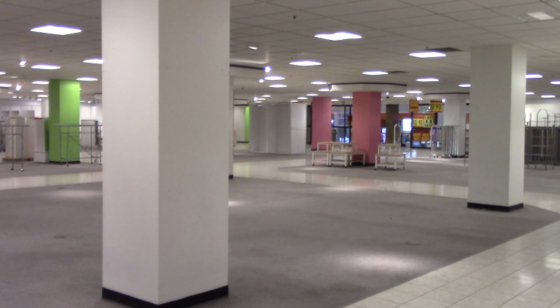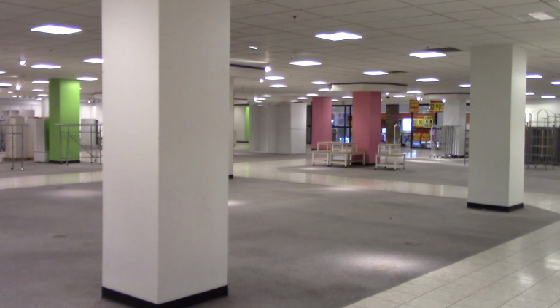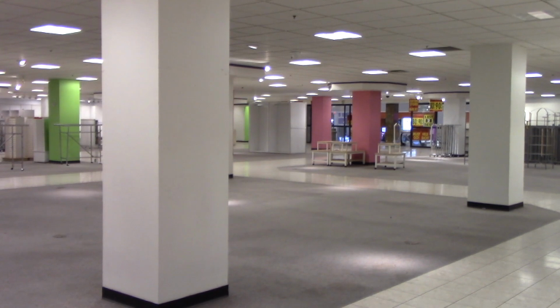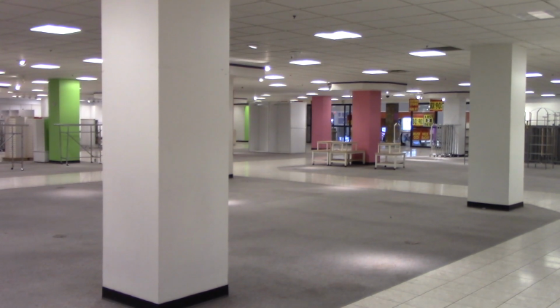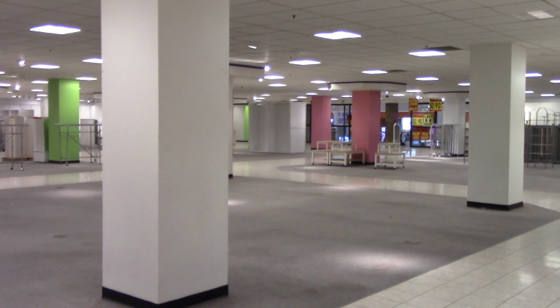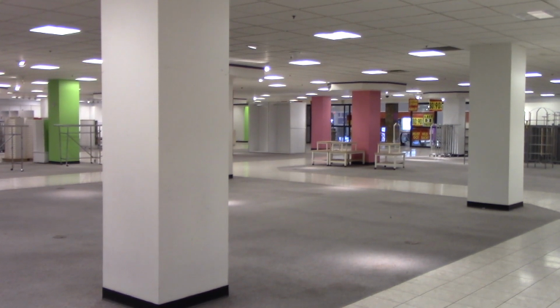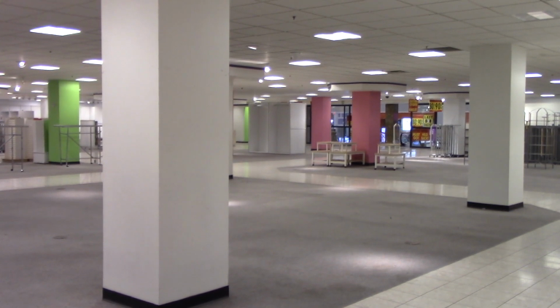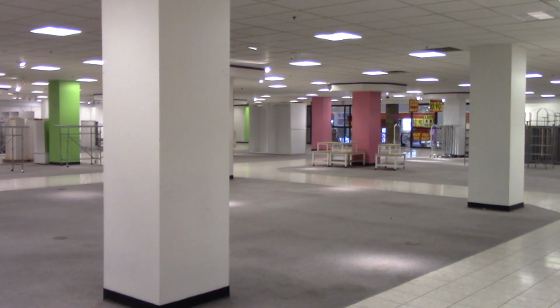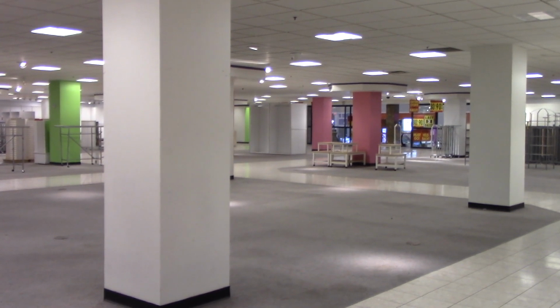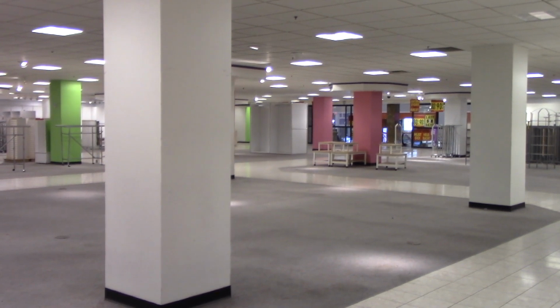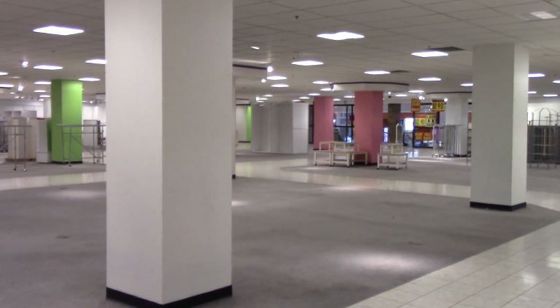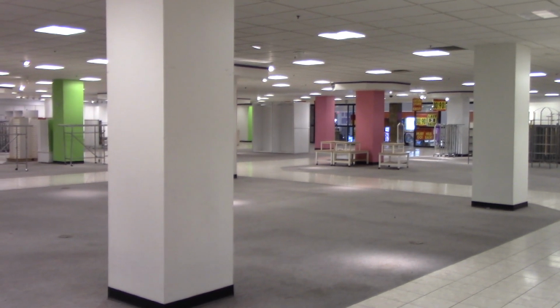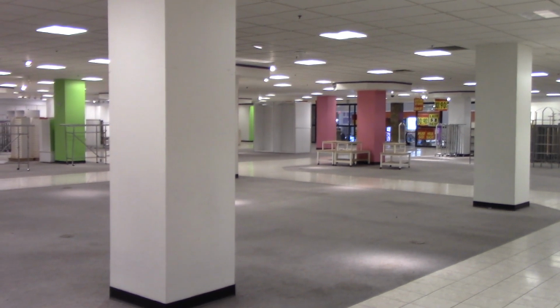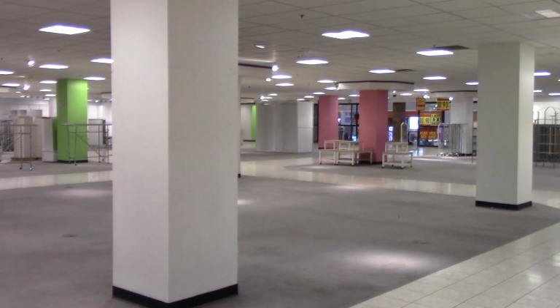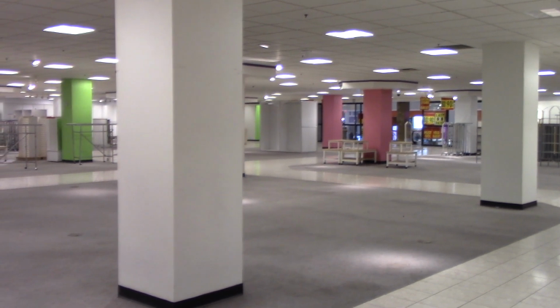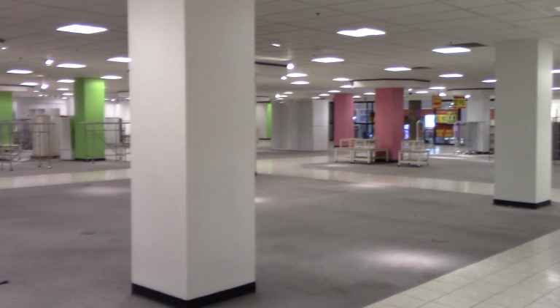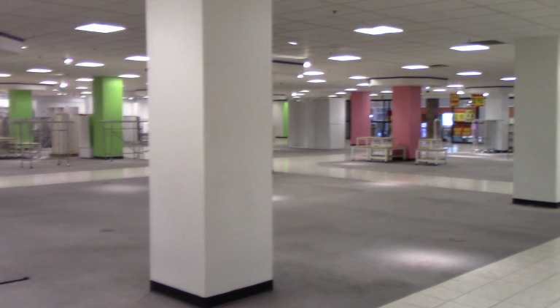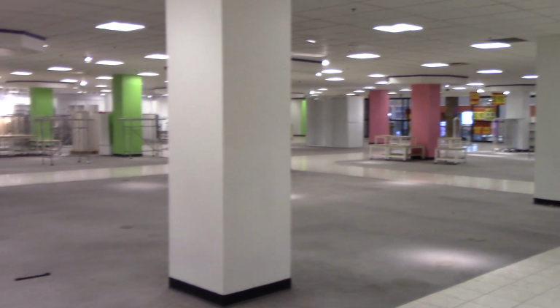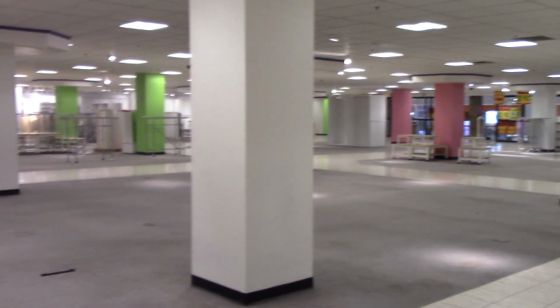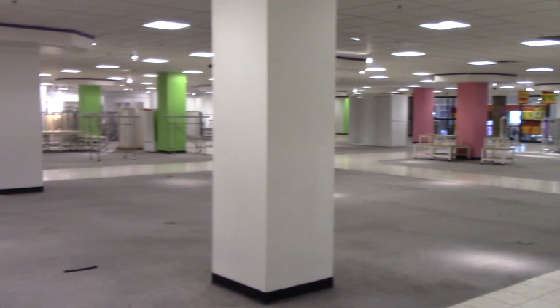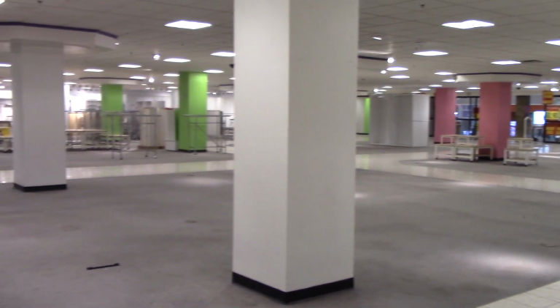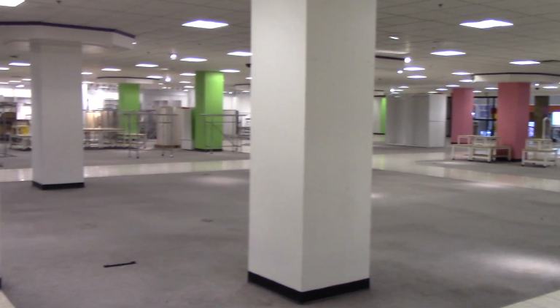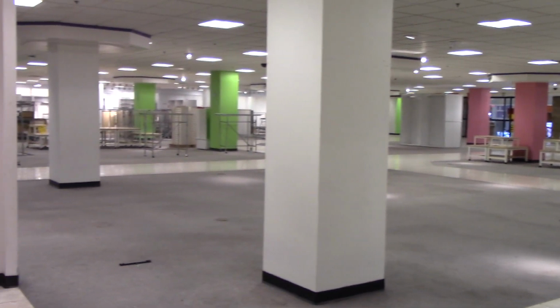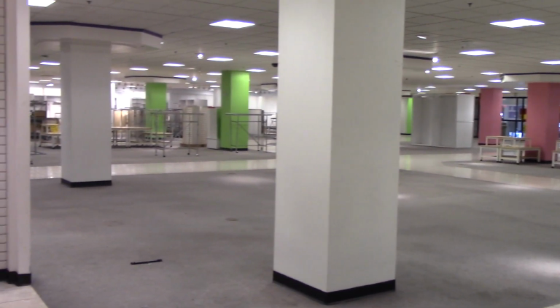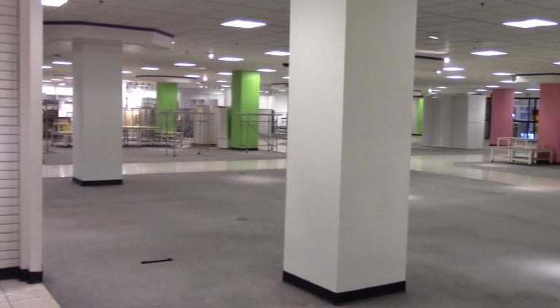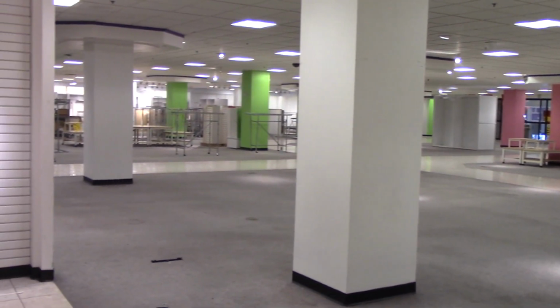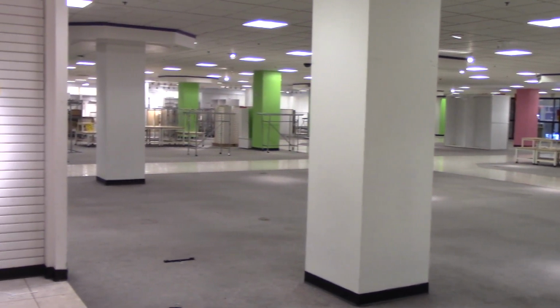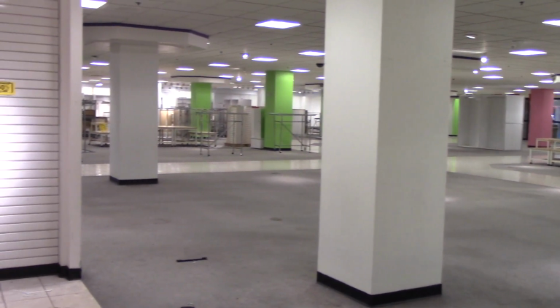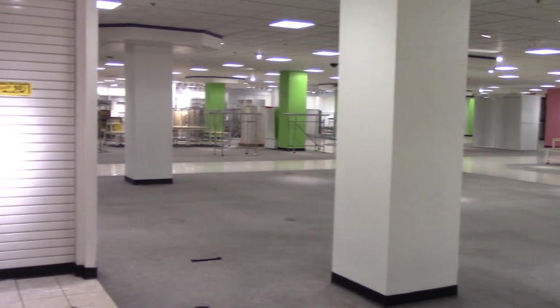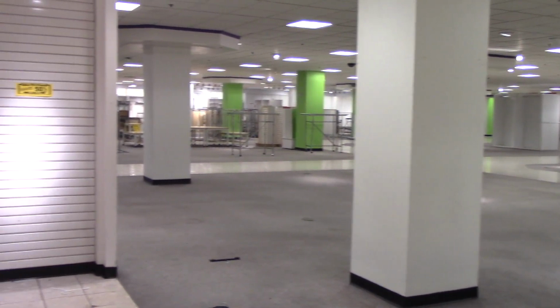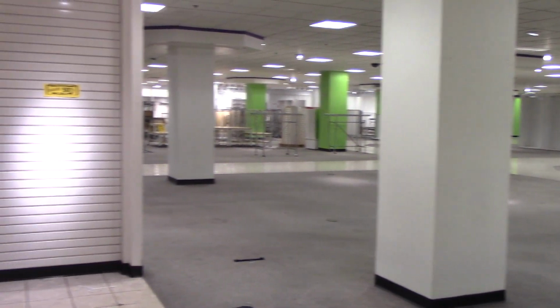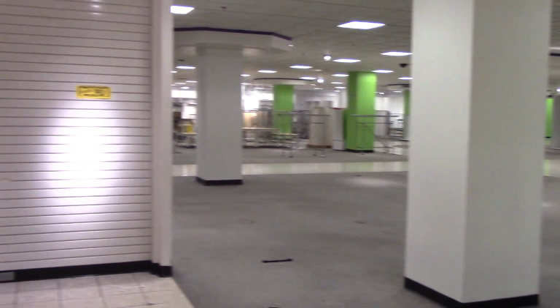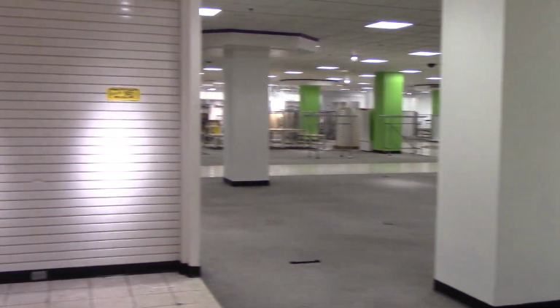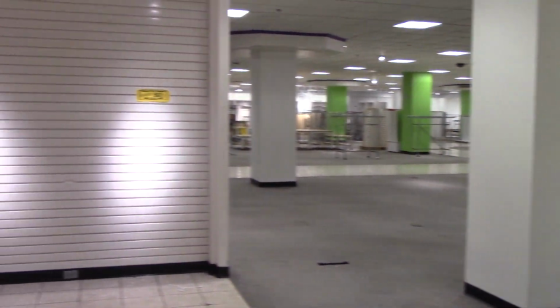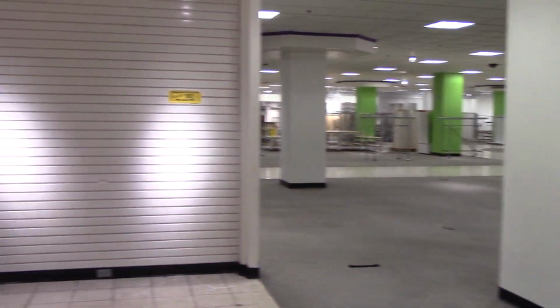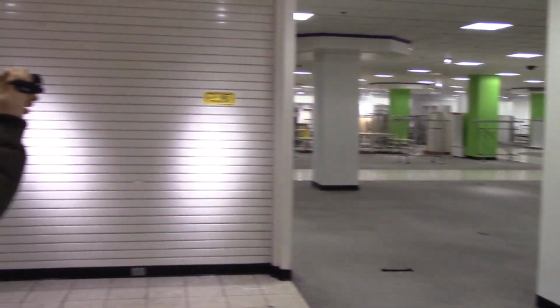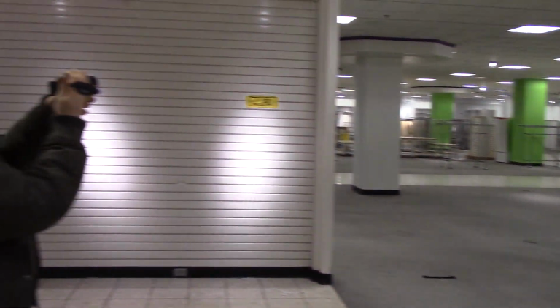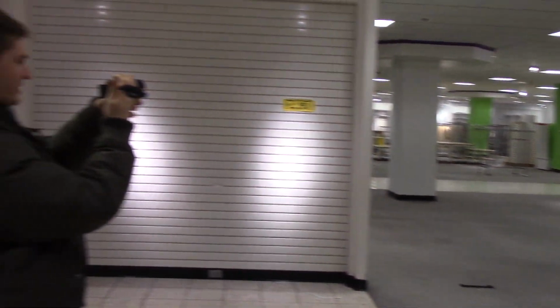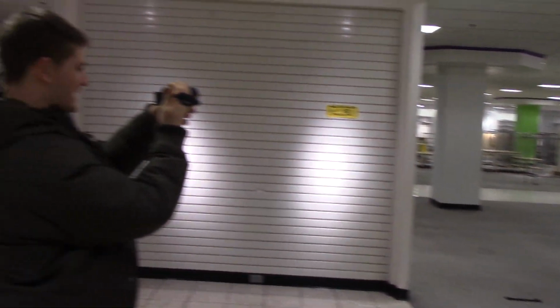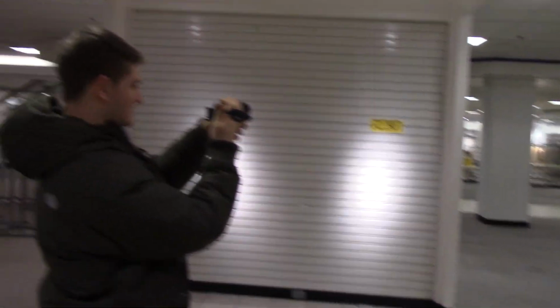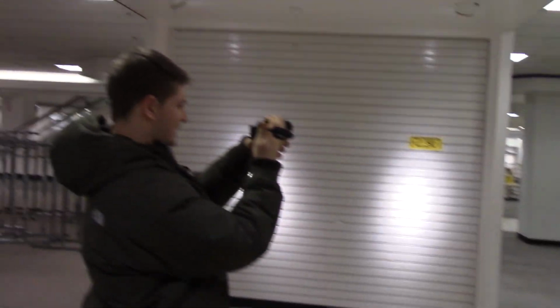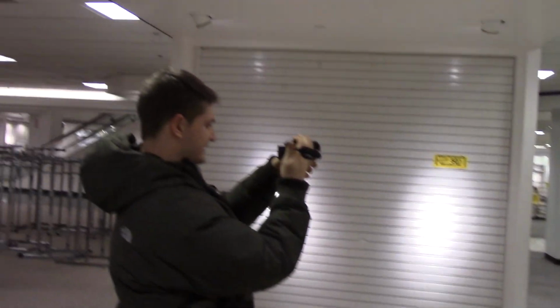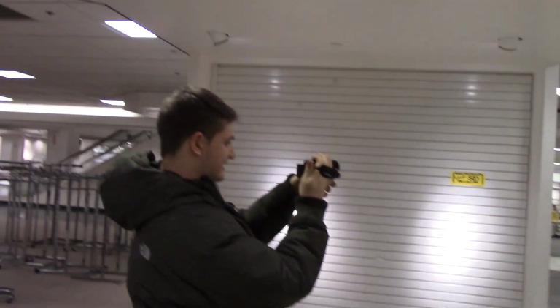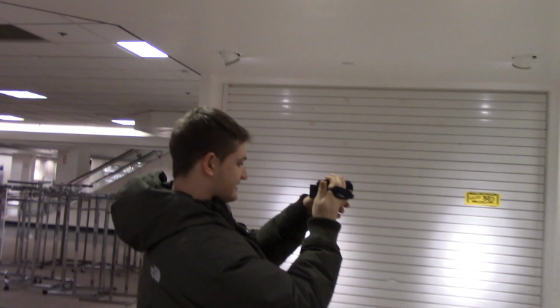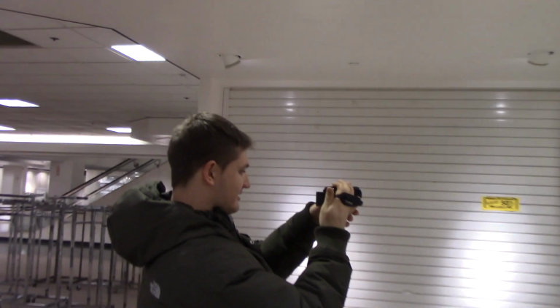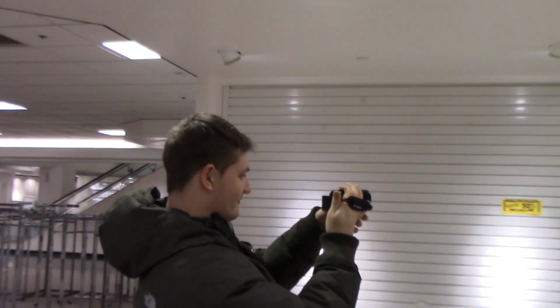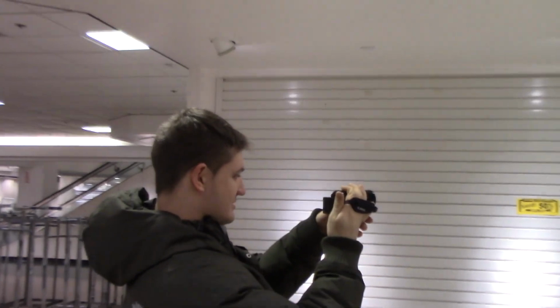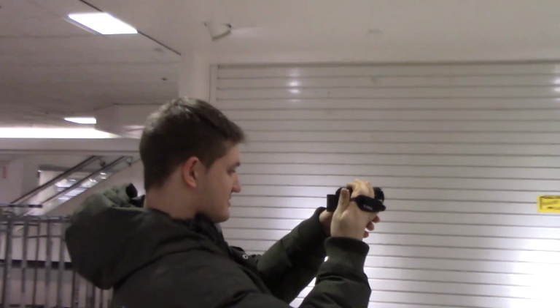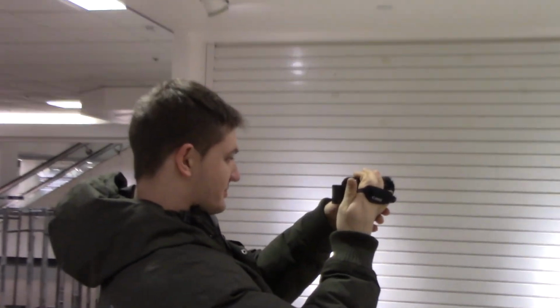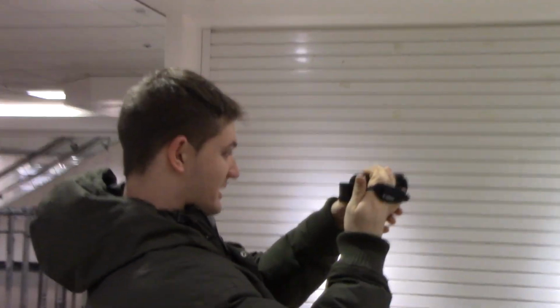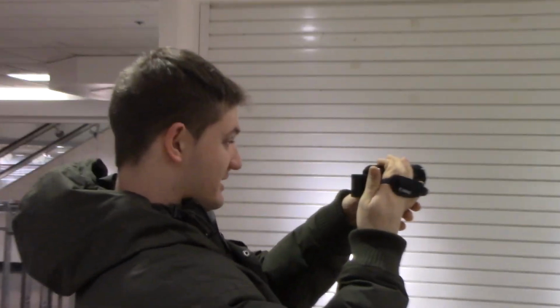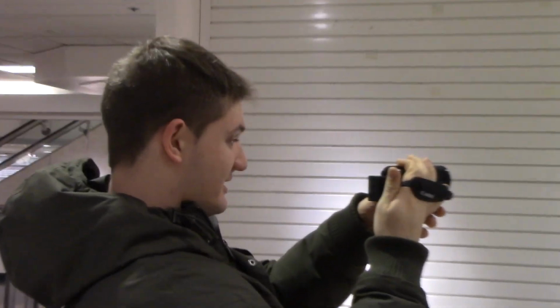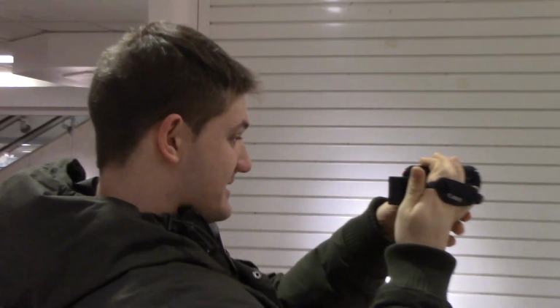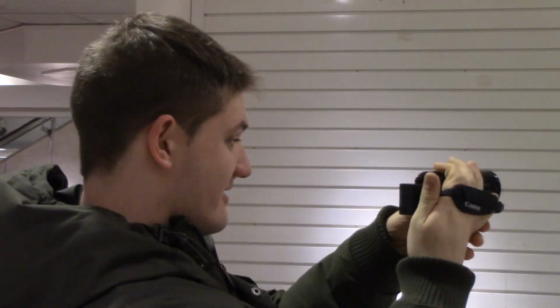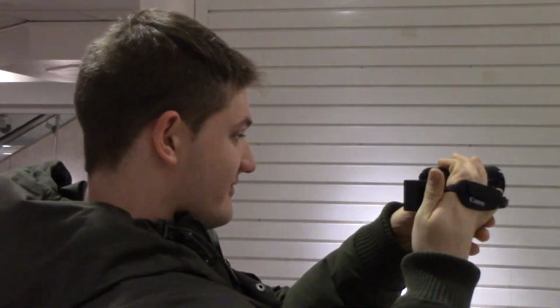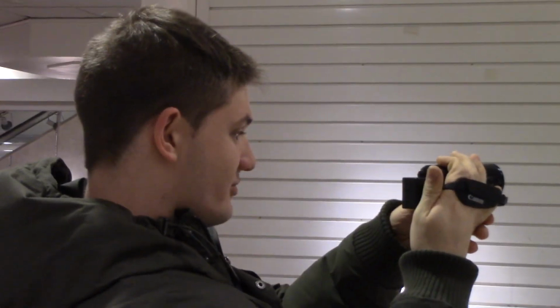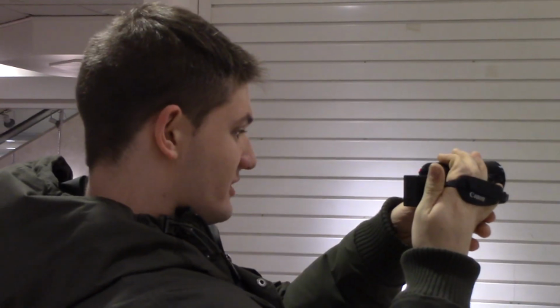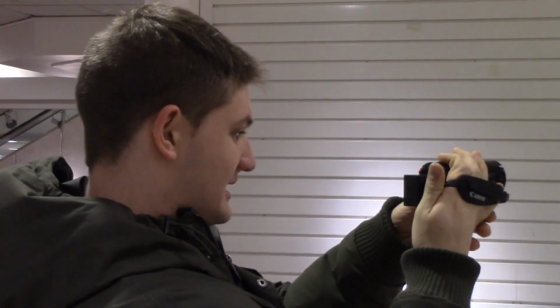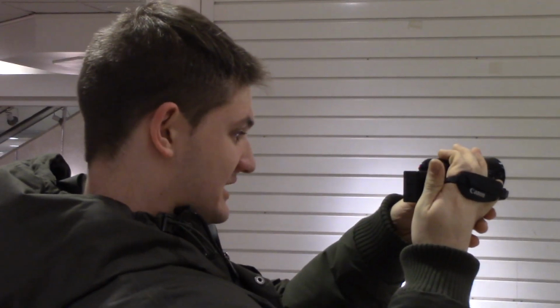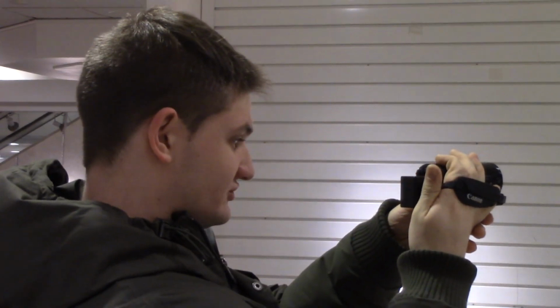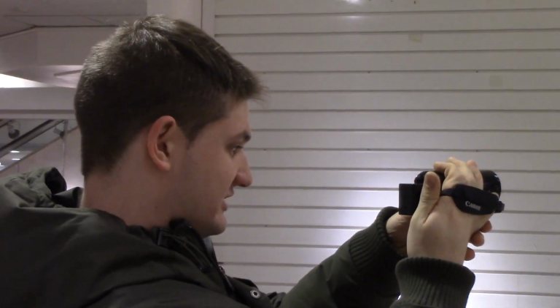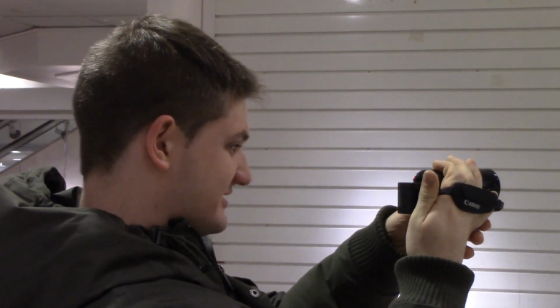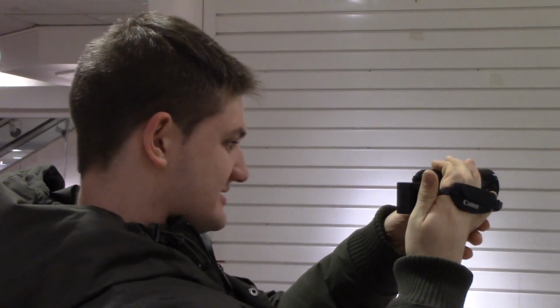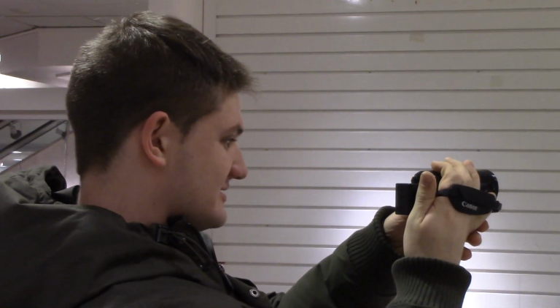This was the kids' department back in the day. I didn't really buy a lot of kids' stuff here, but I definitely bought a lot of jeans here.